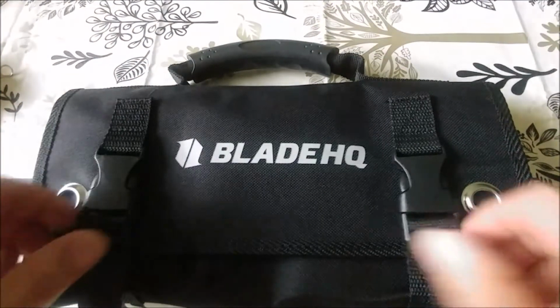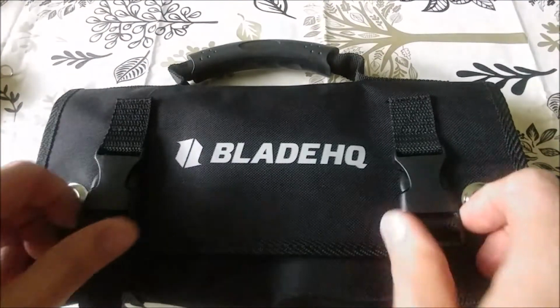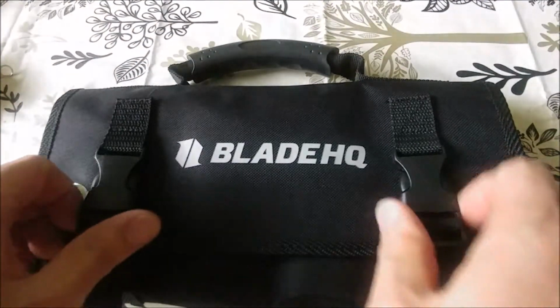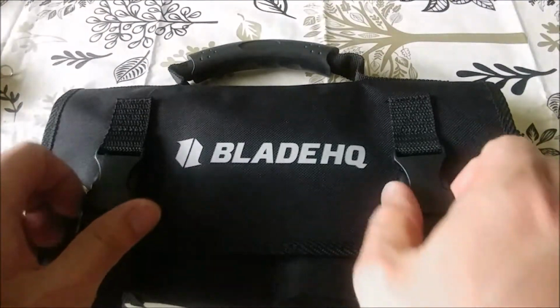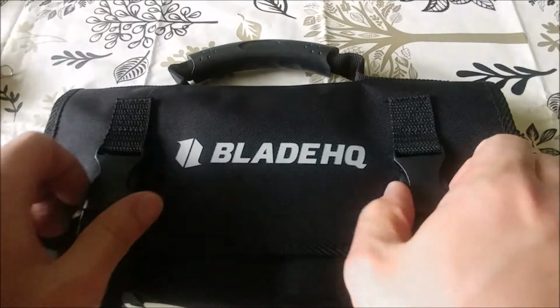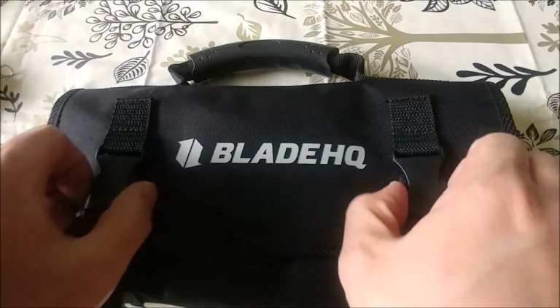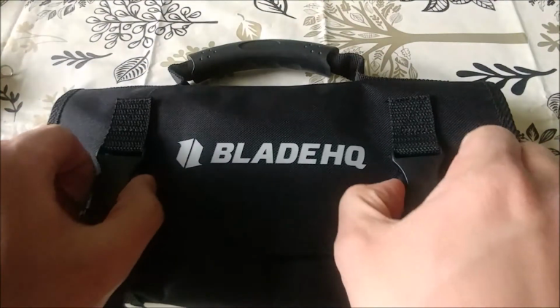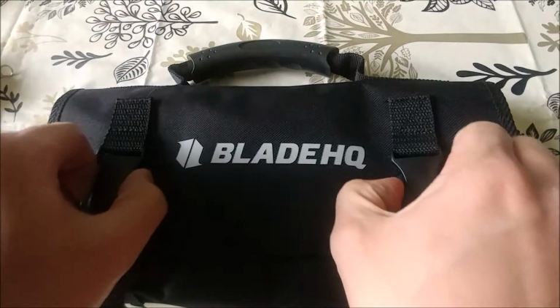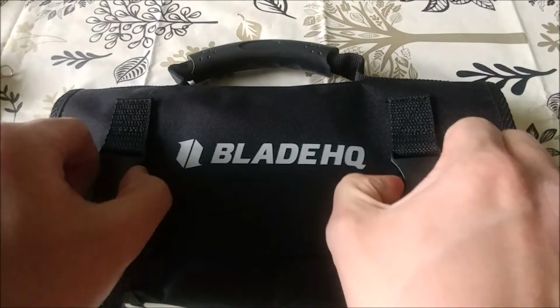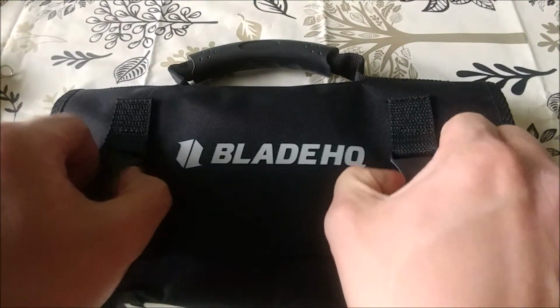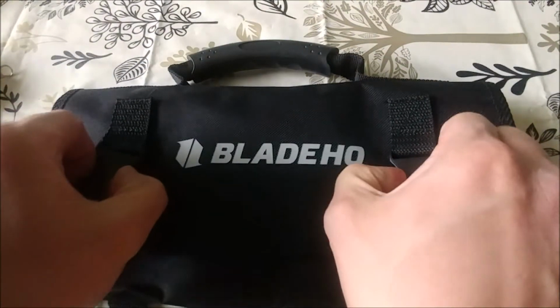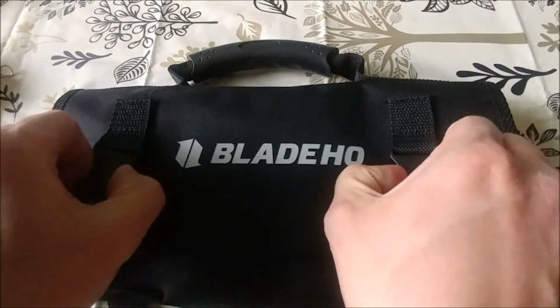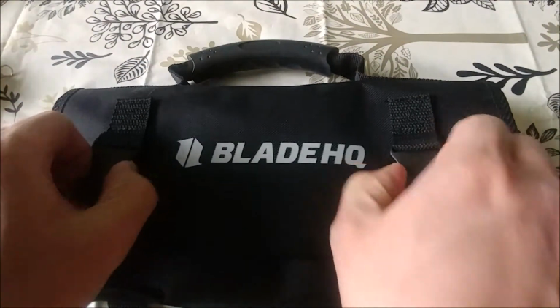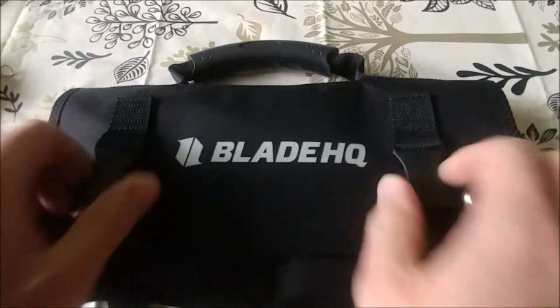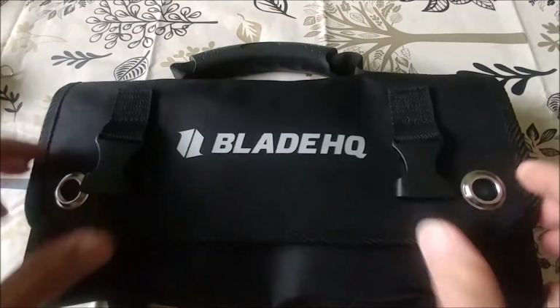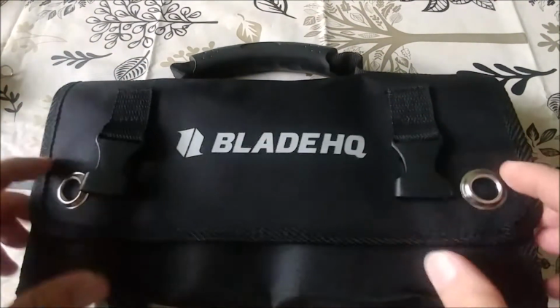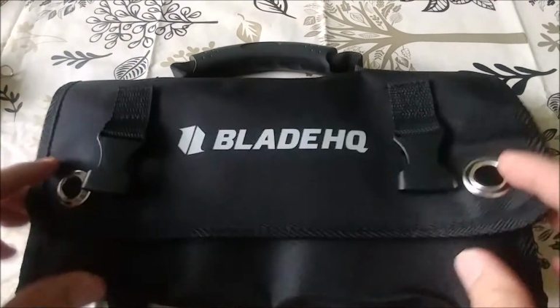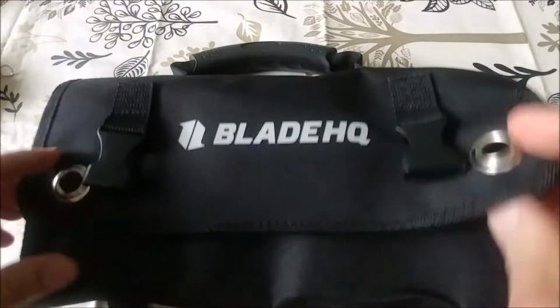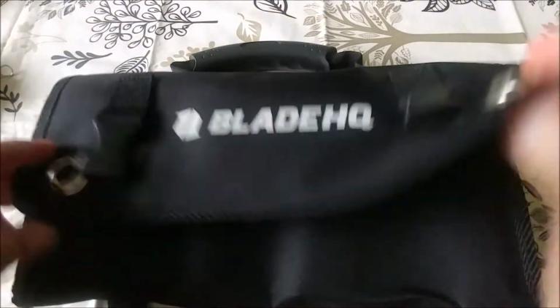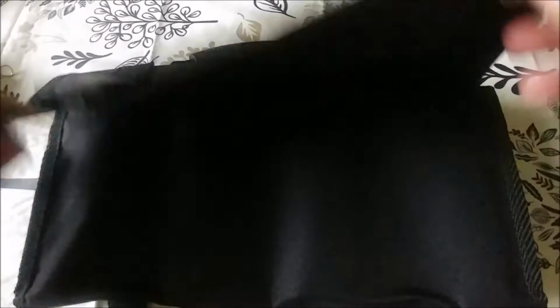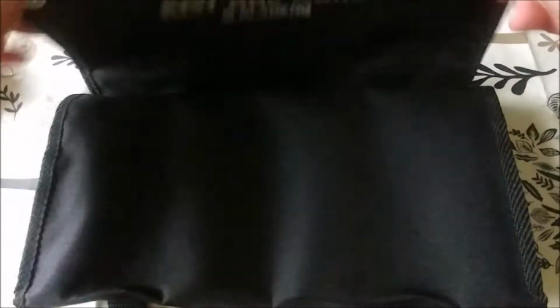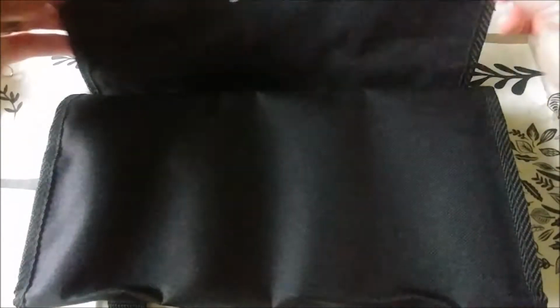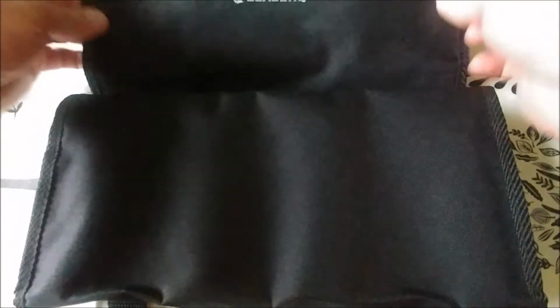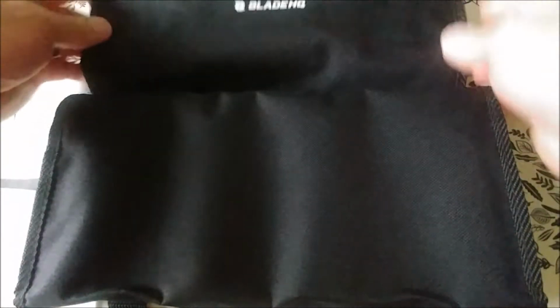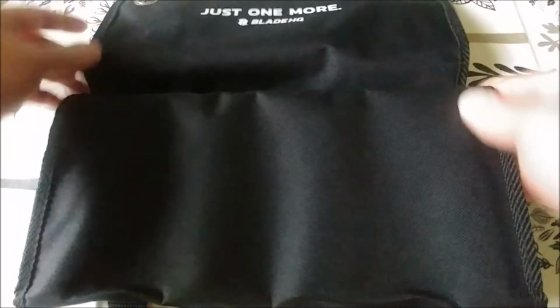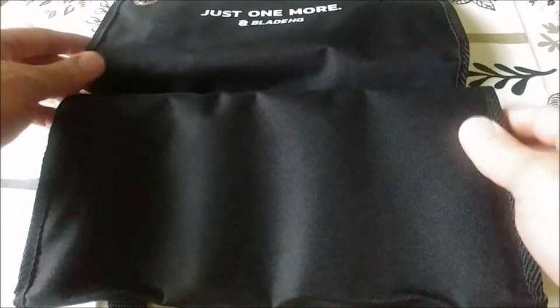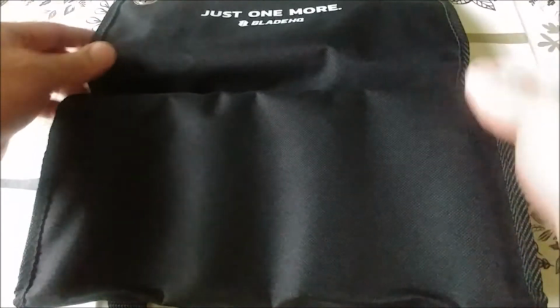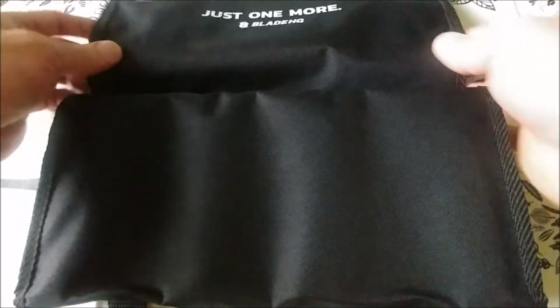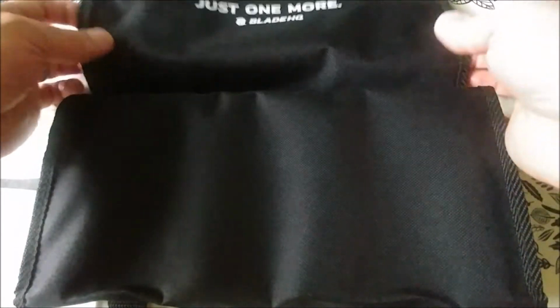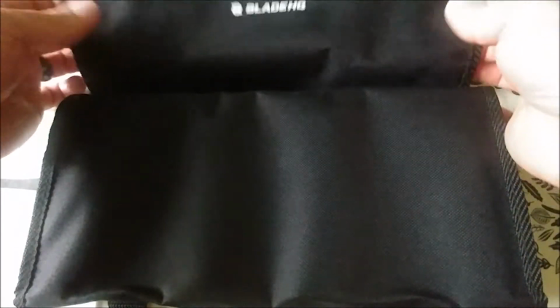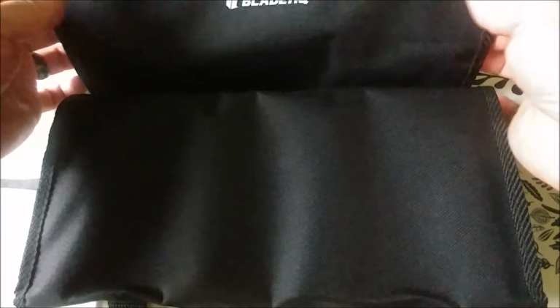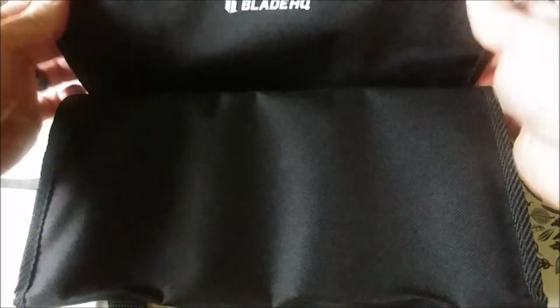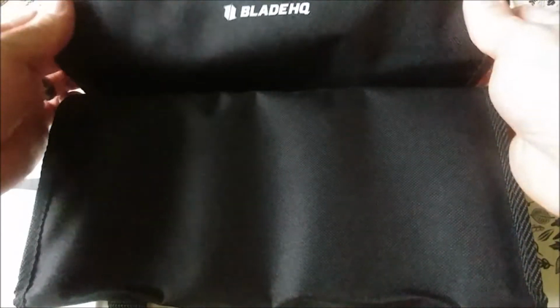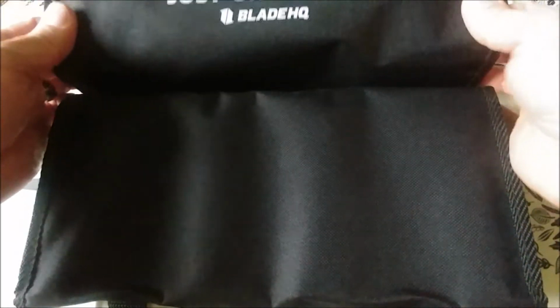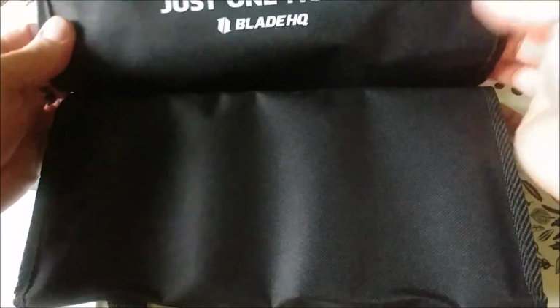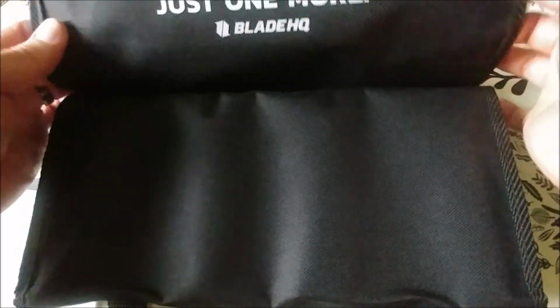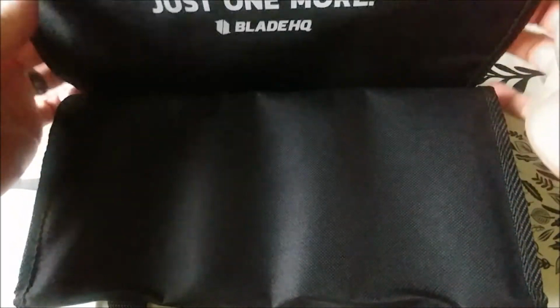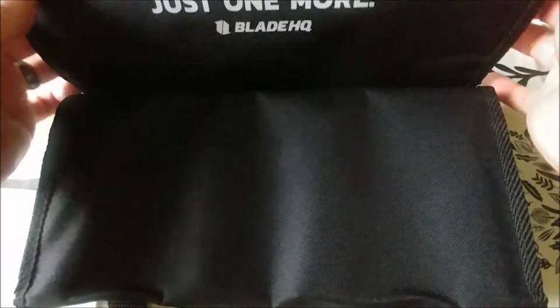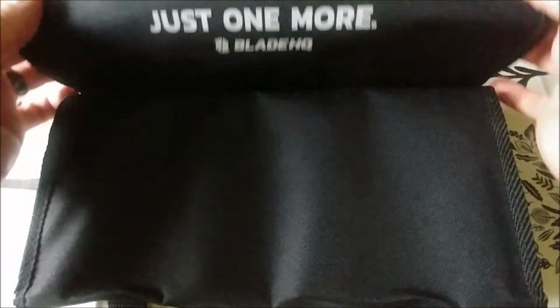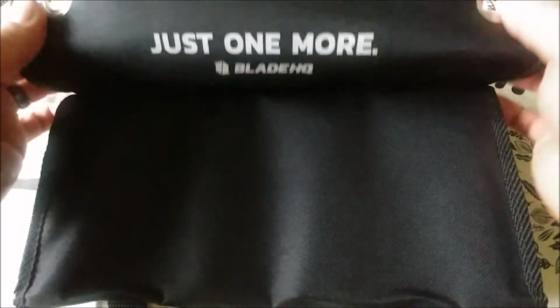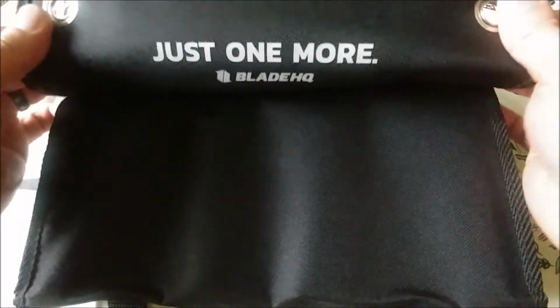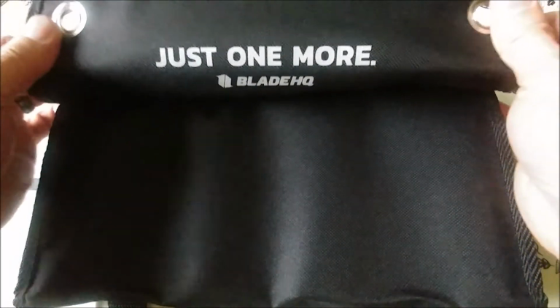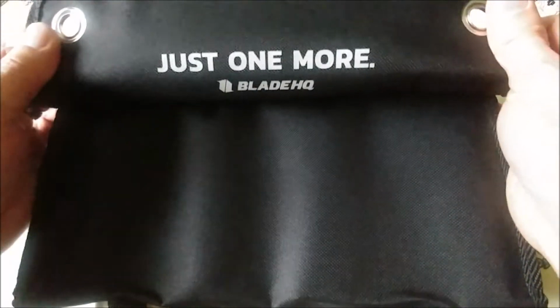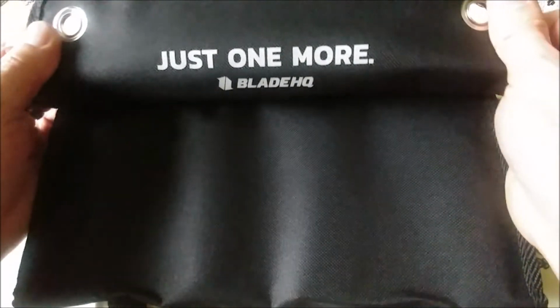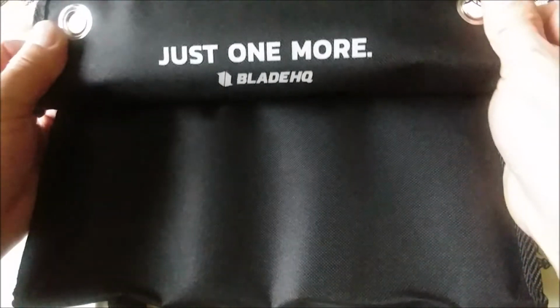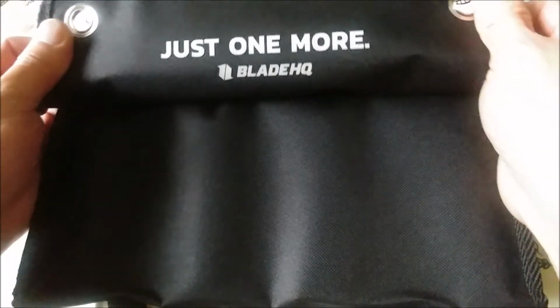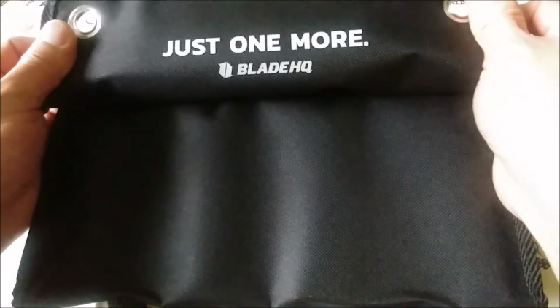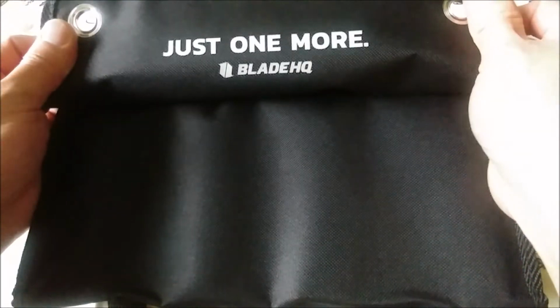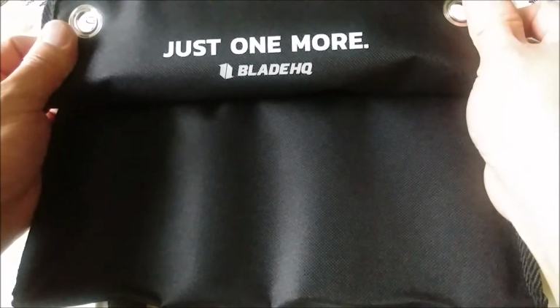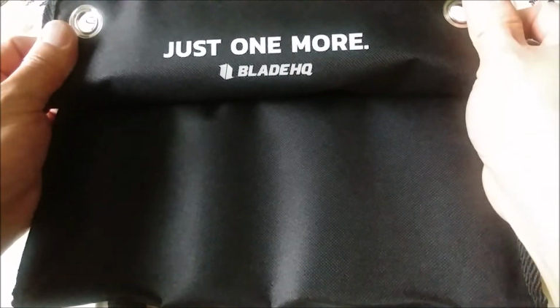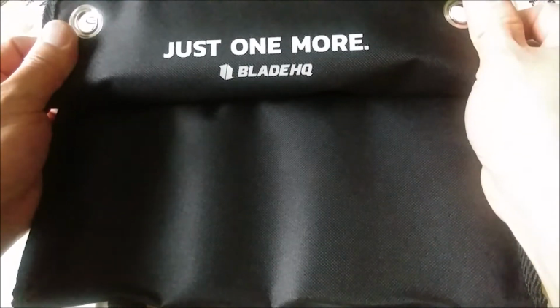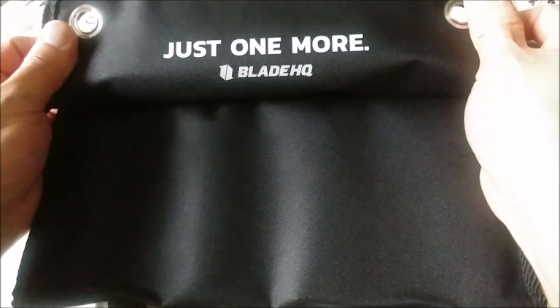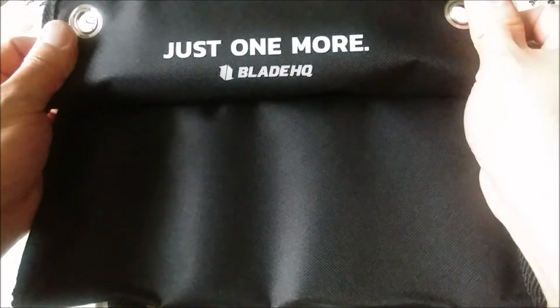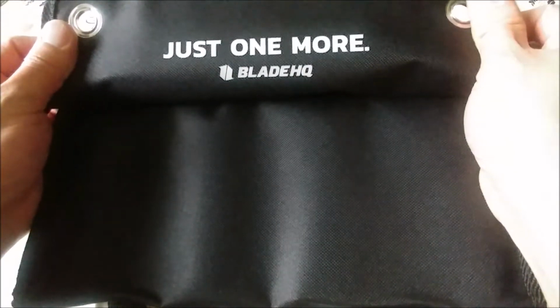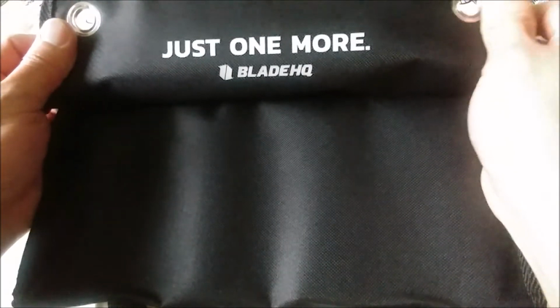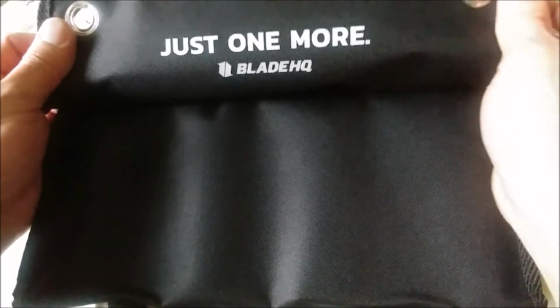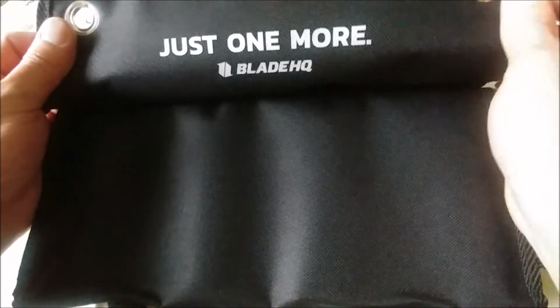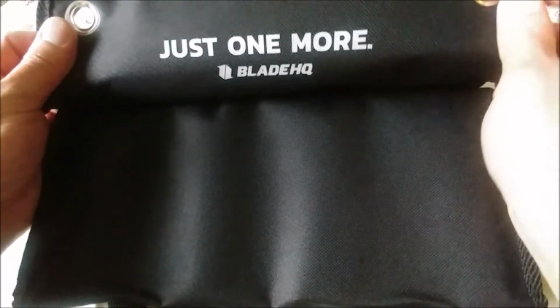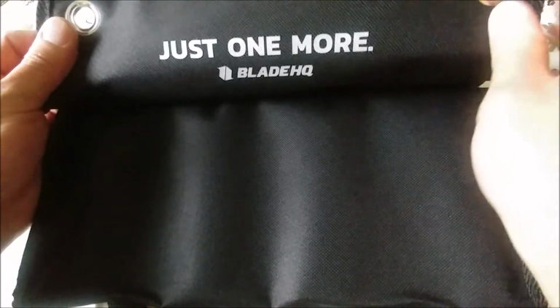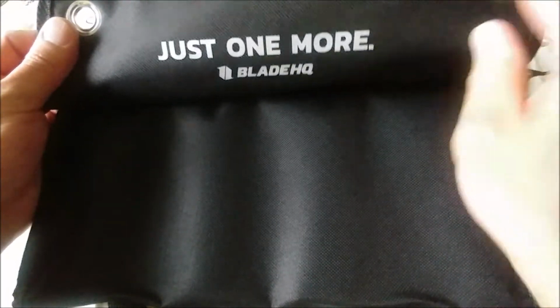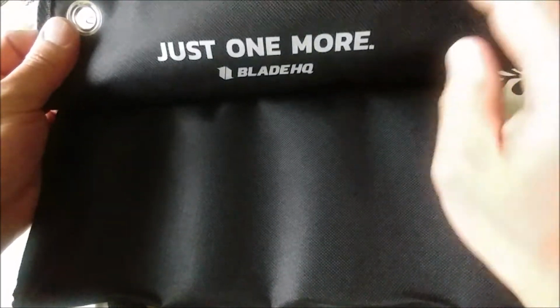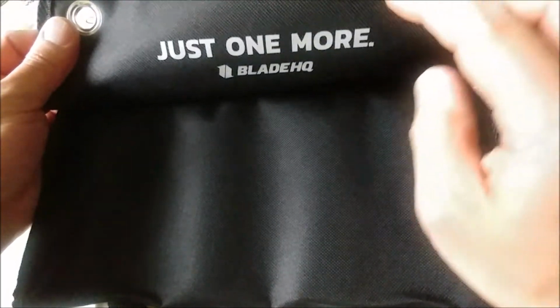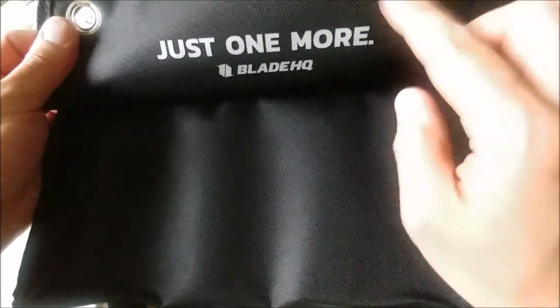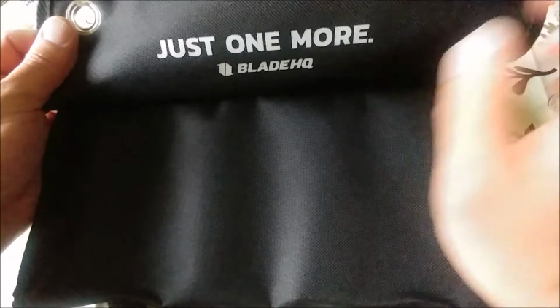But looking at this one it works out pretty well. For anybody that is into knives, I mean that's kind of the adage right there.